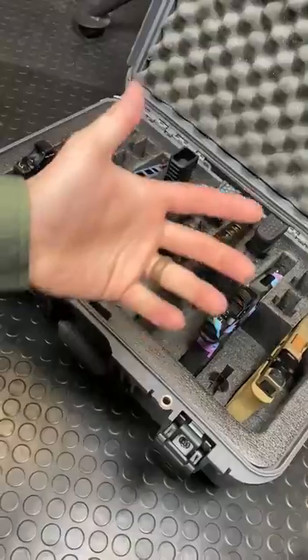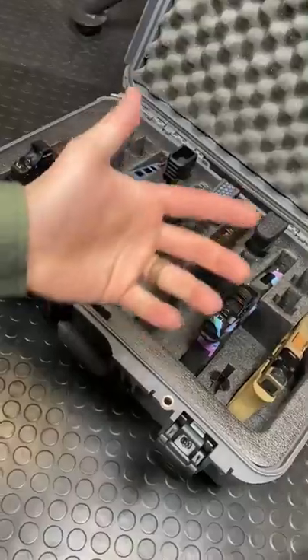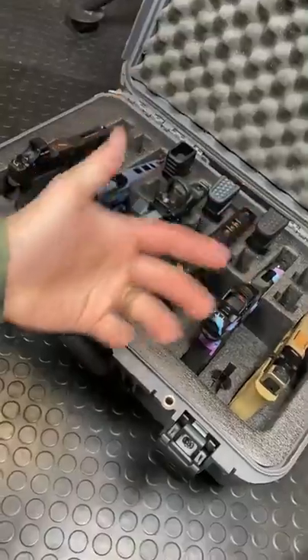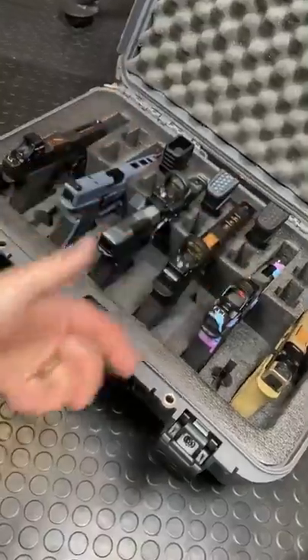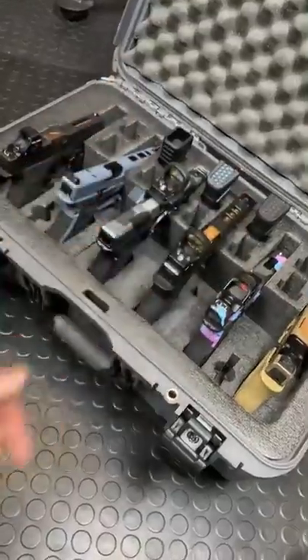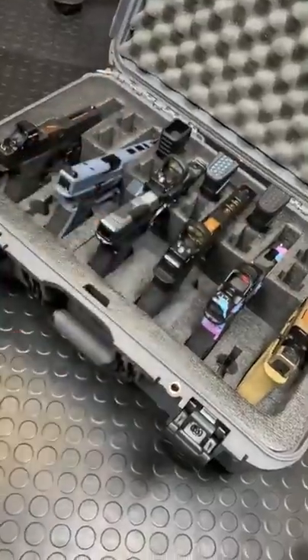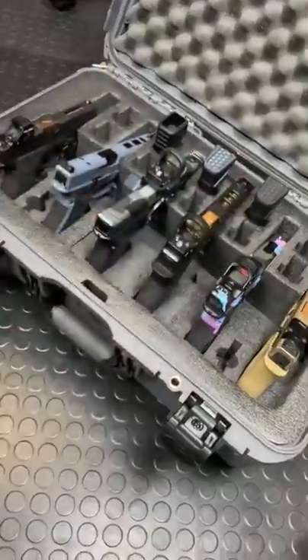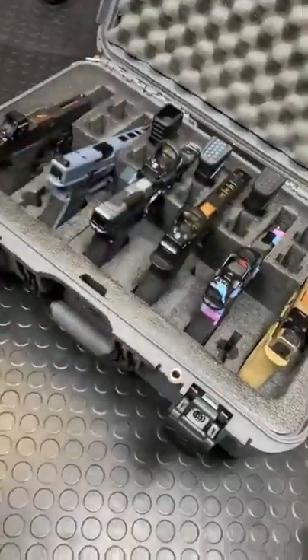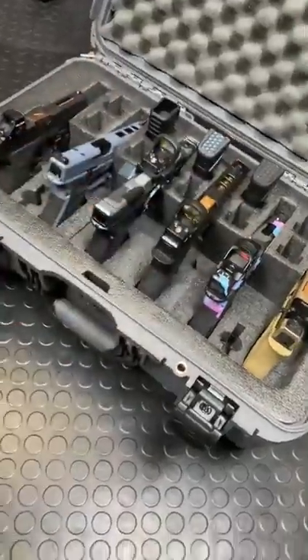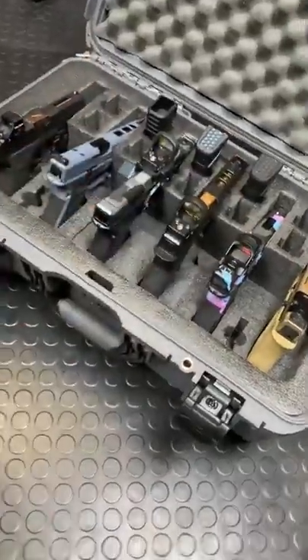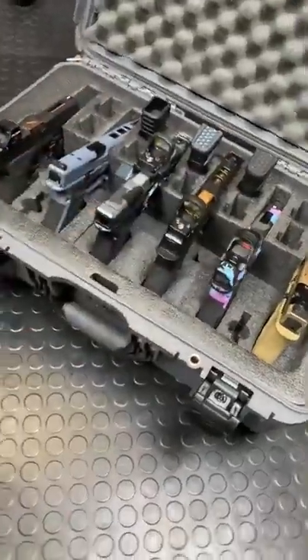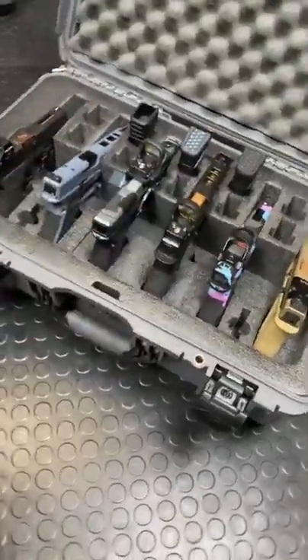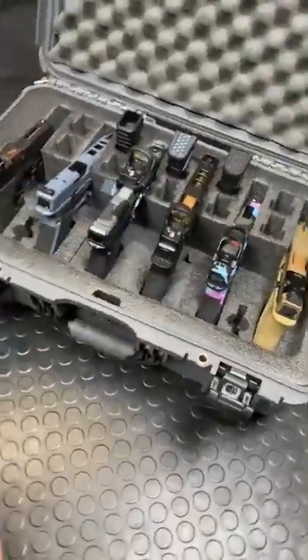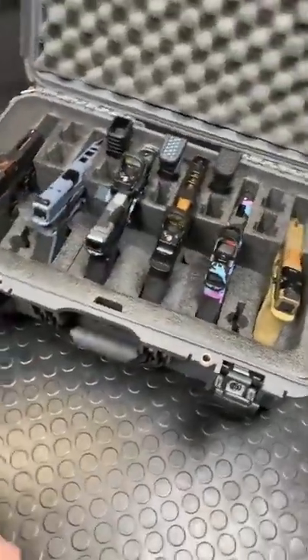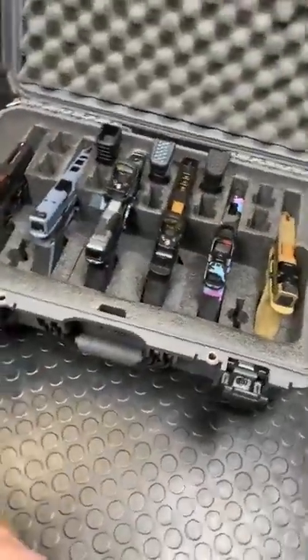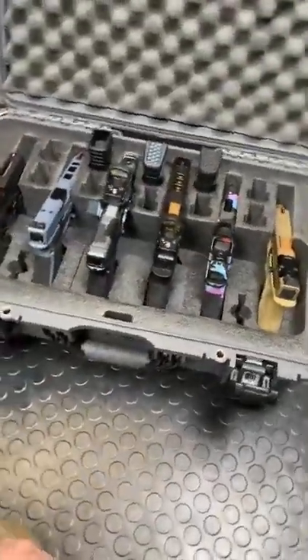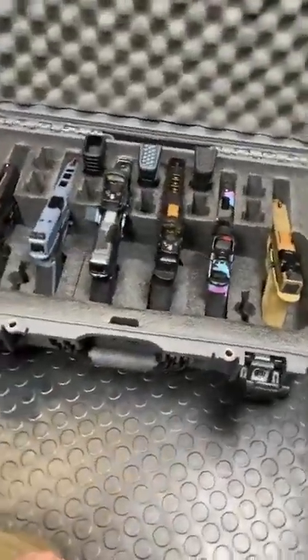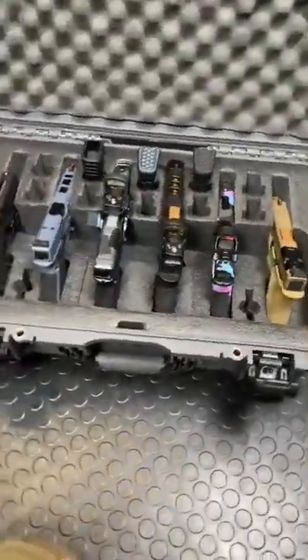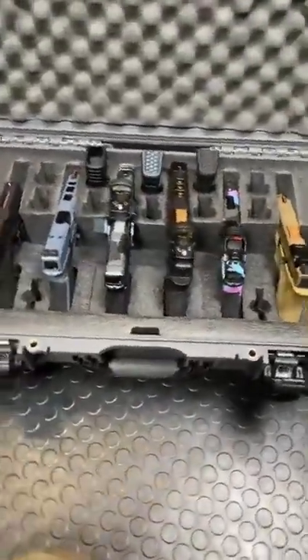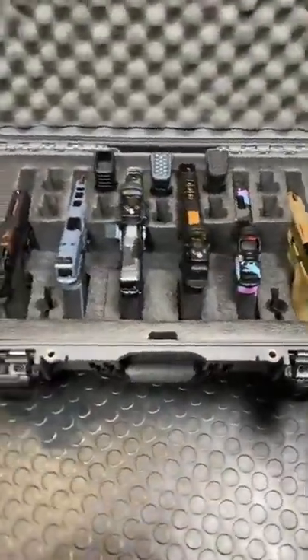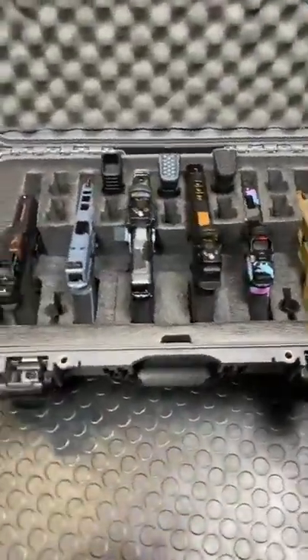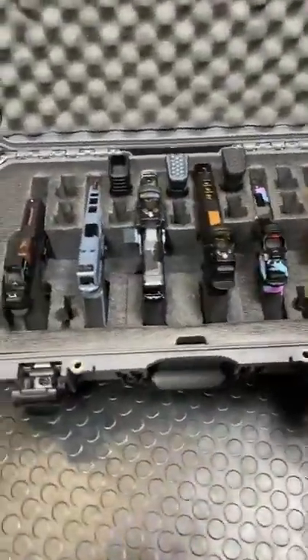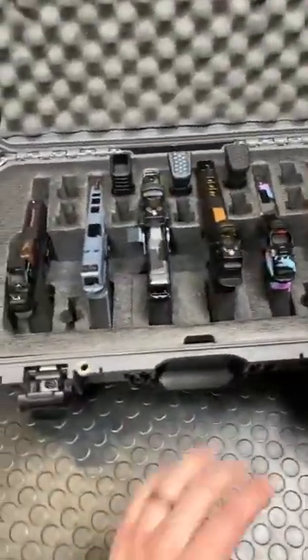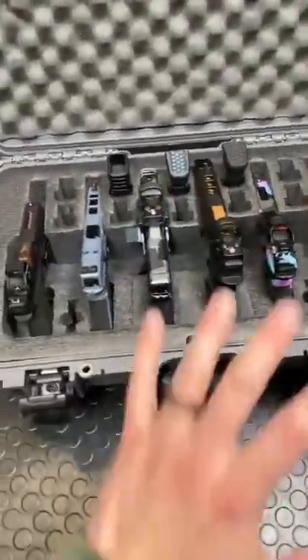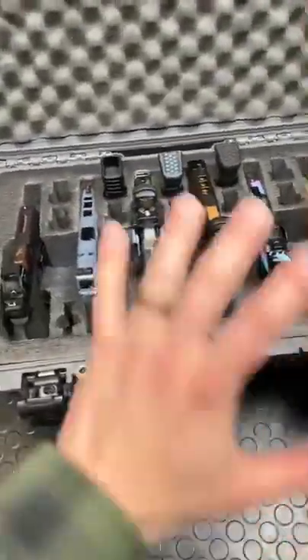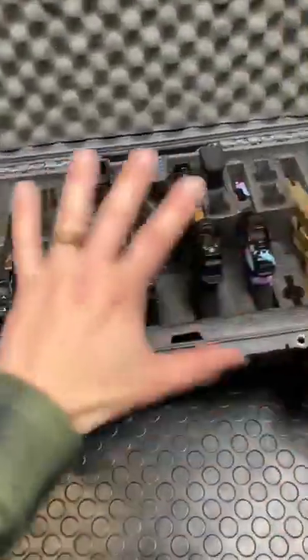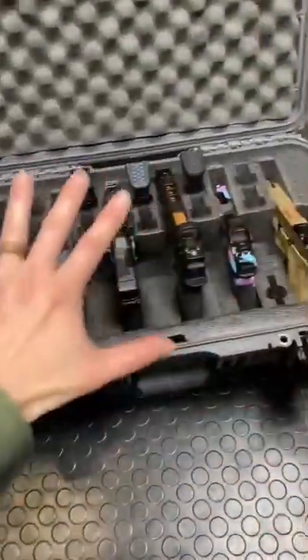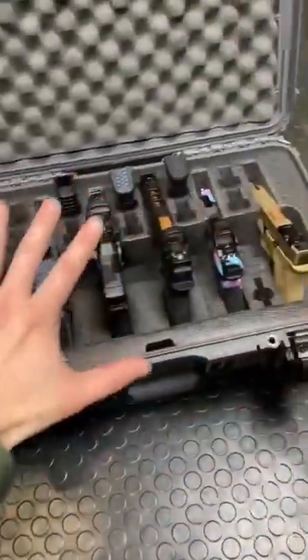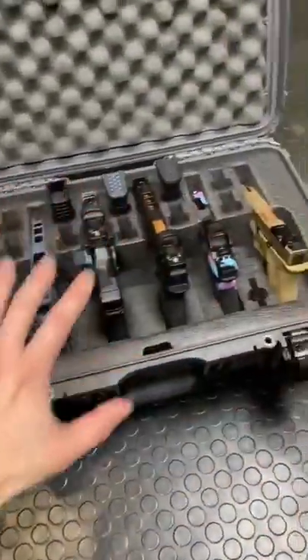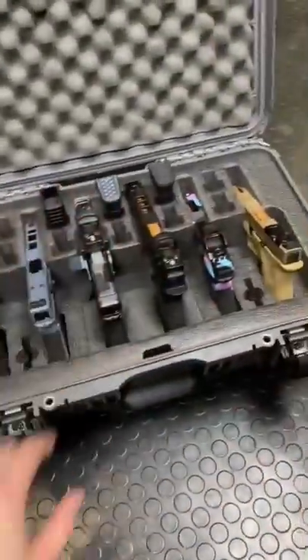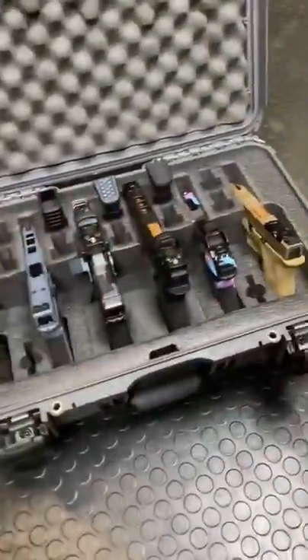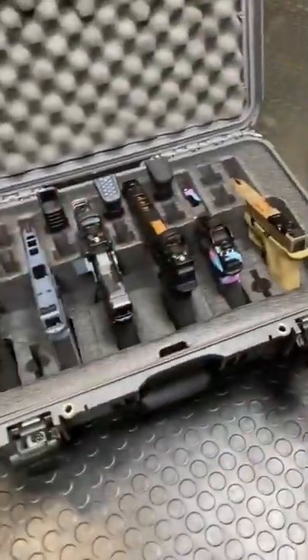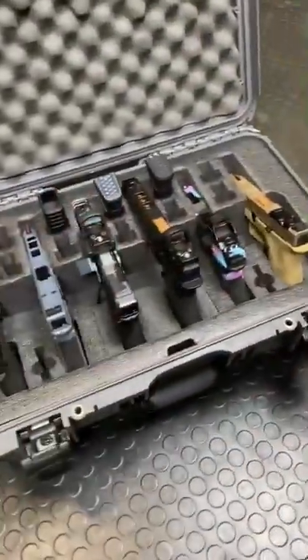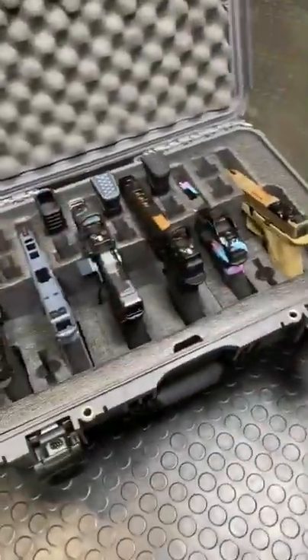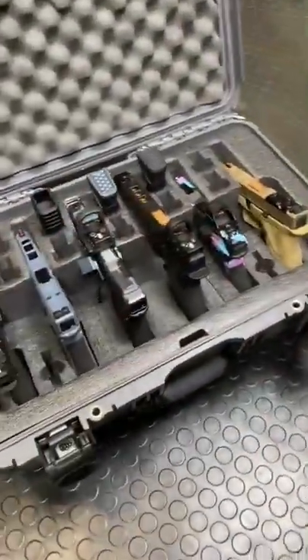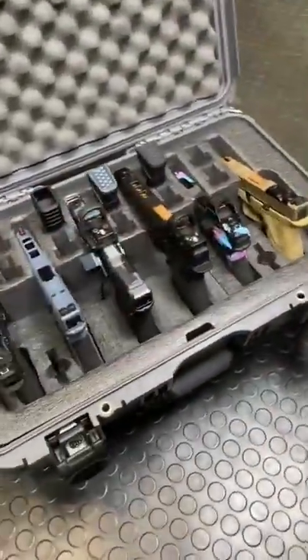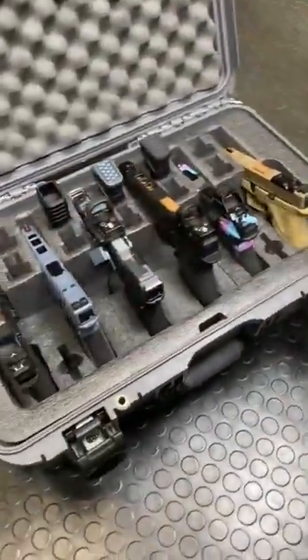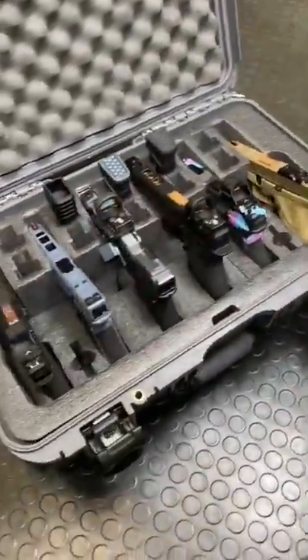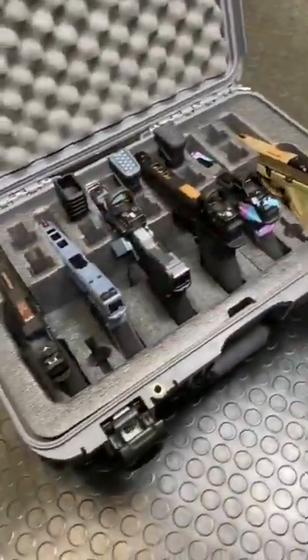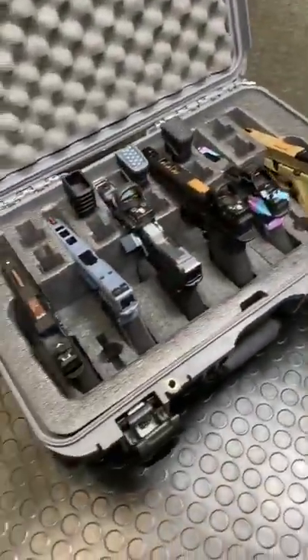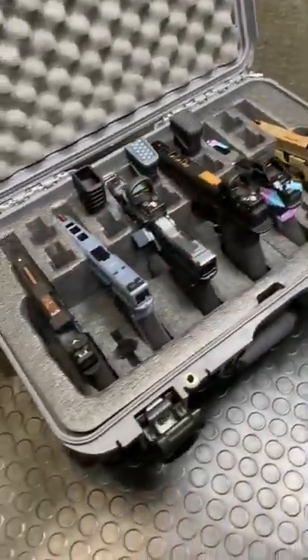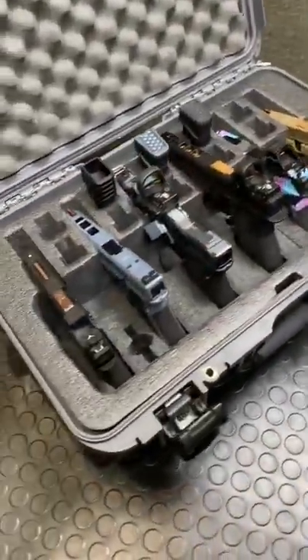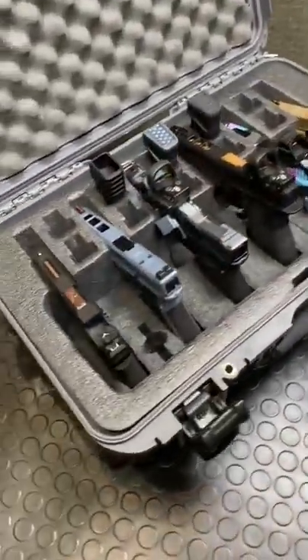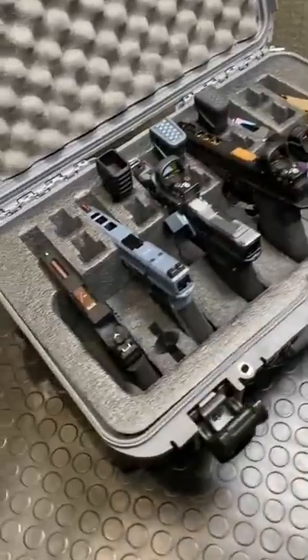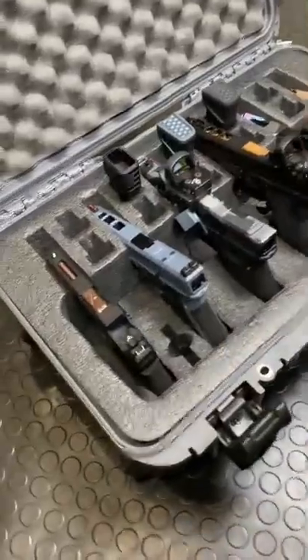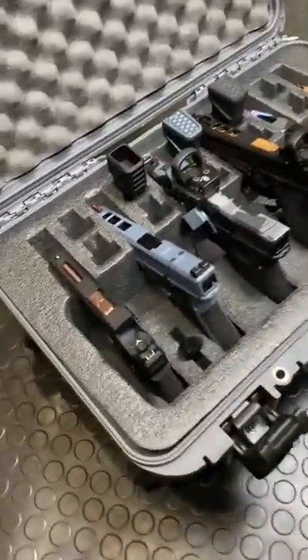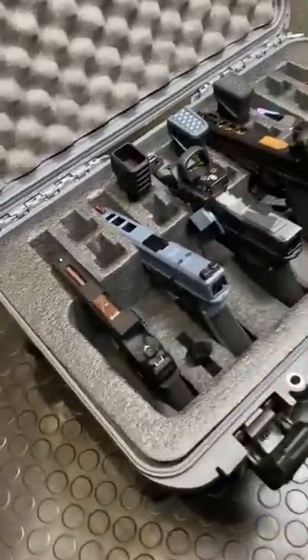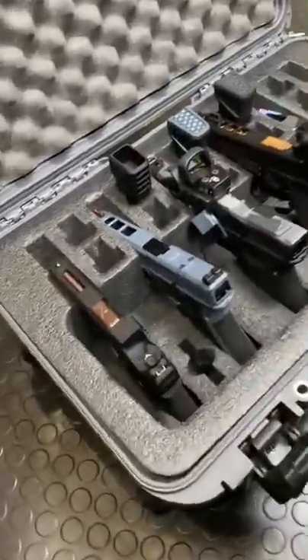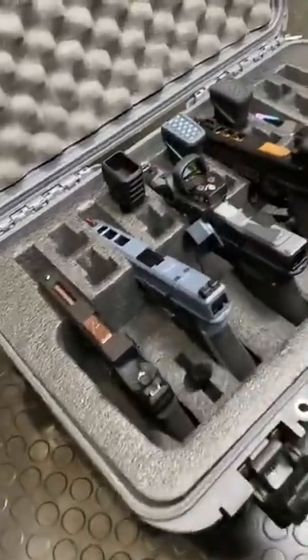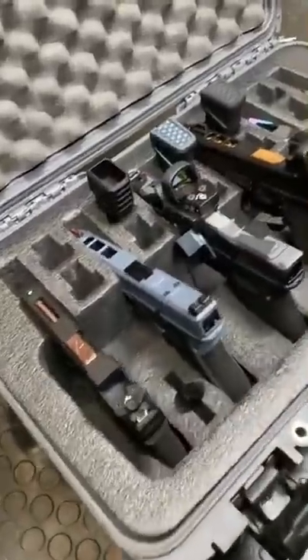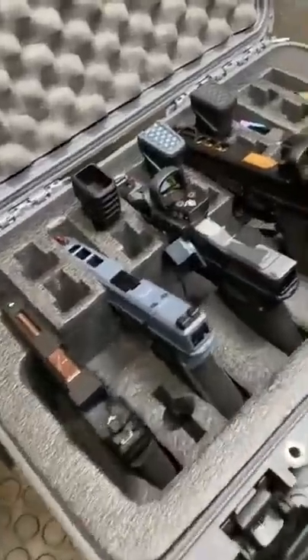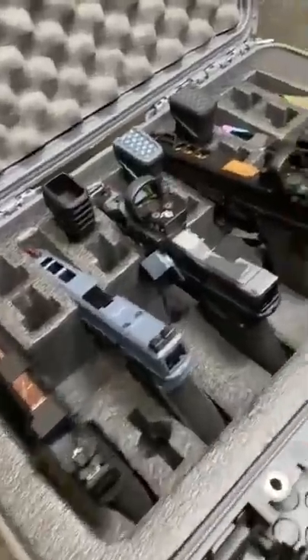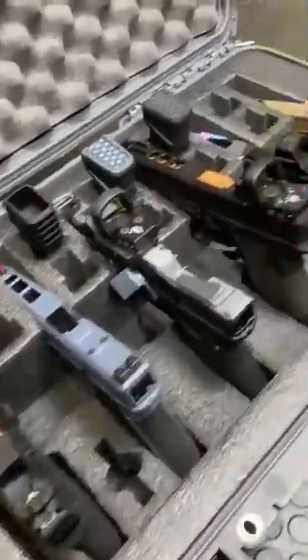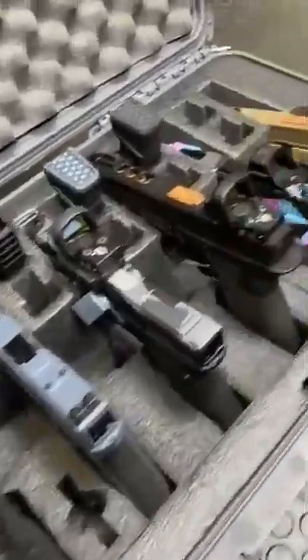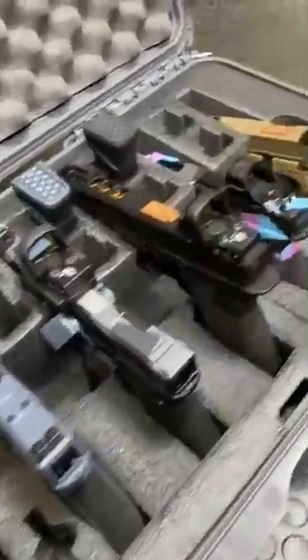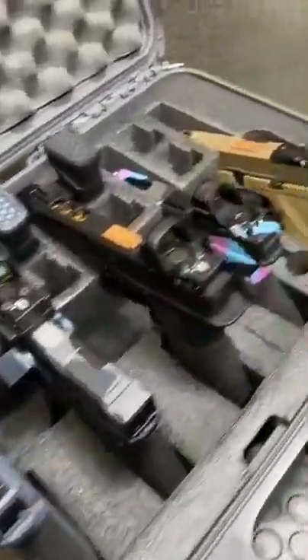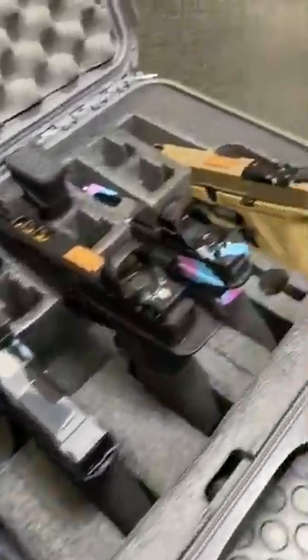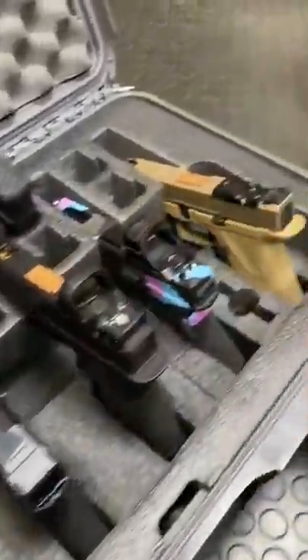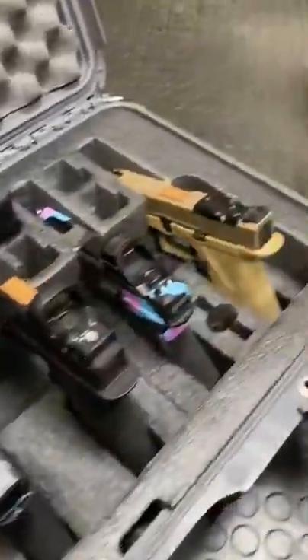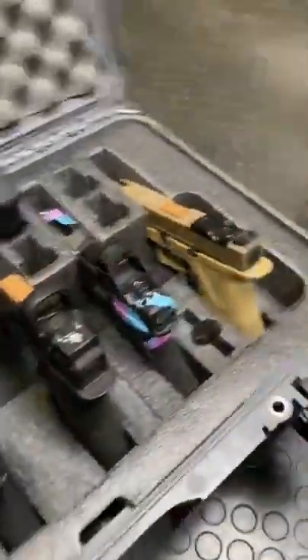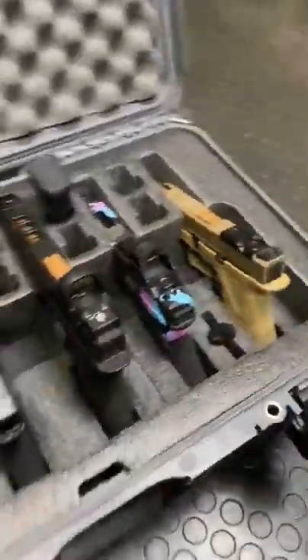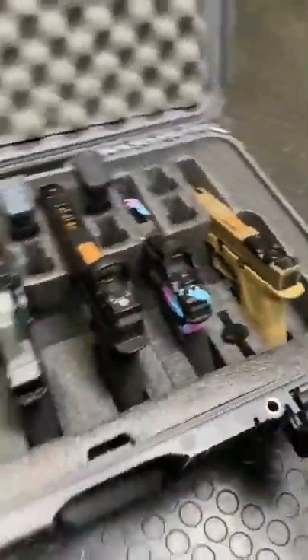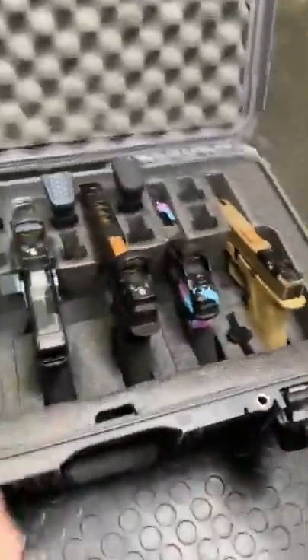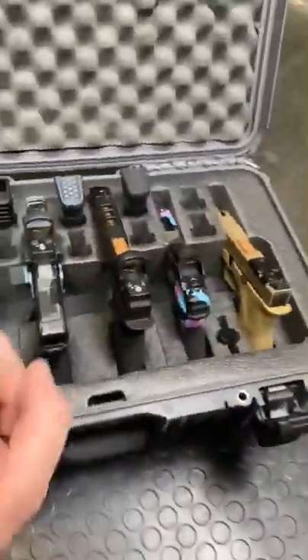Hey guys, Armour Gun here today with something a little bit different. I got a haul of pistols in from Black Box Customs, and I want to run through all of them really quick.